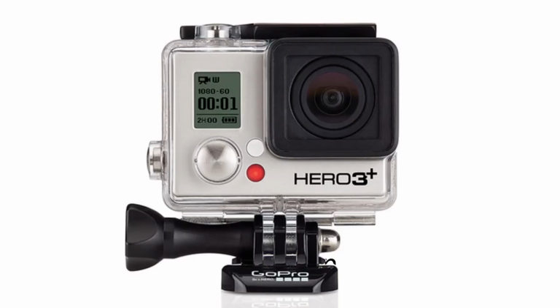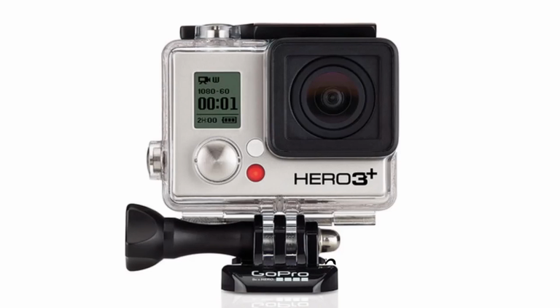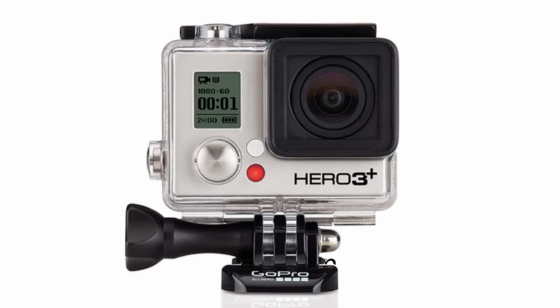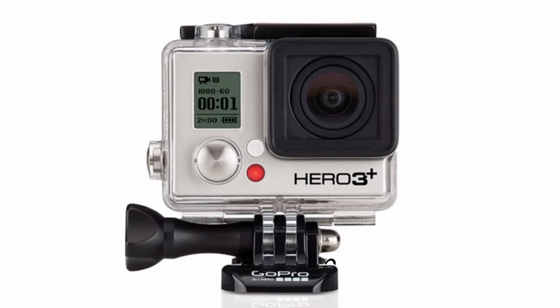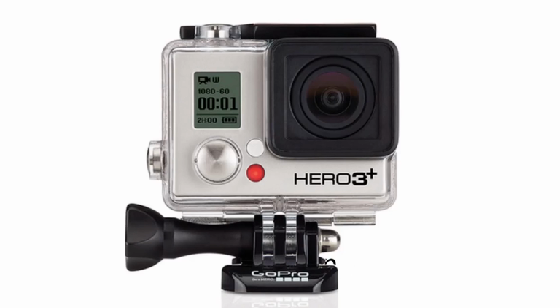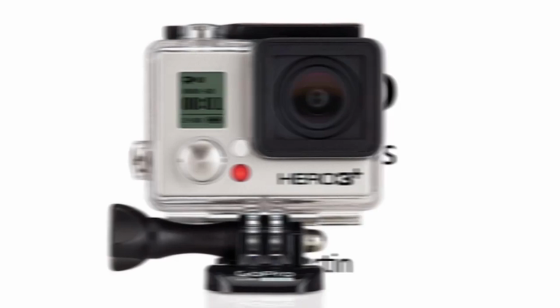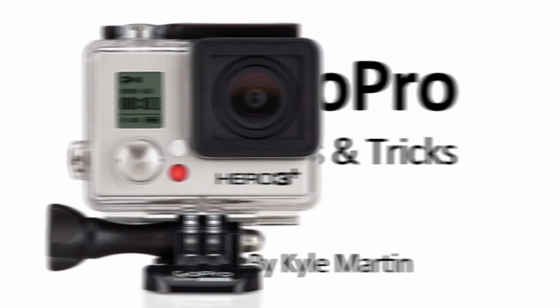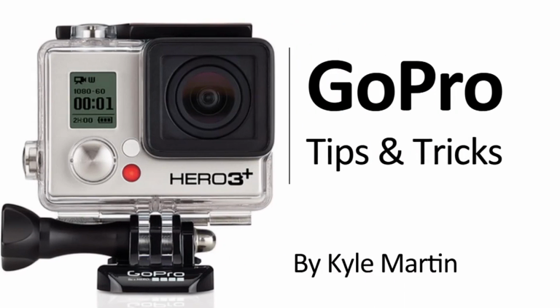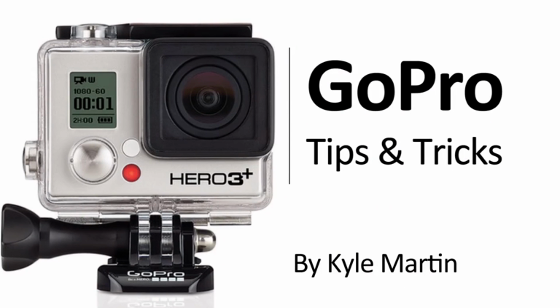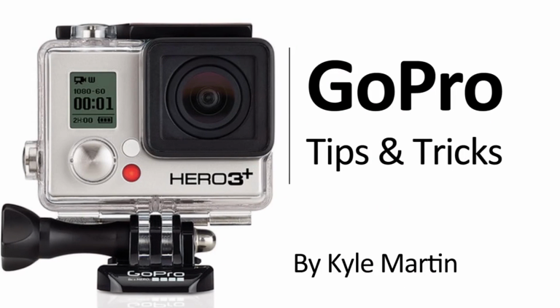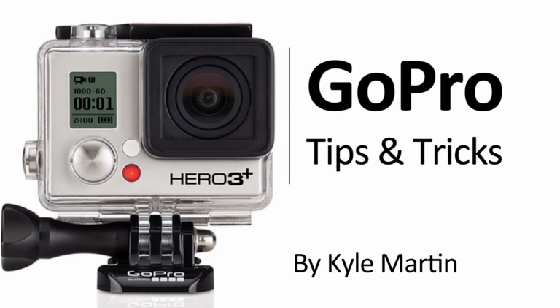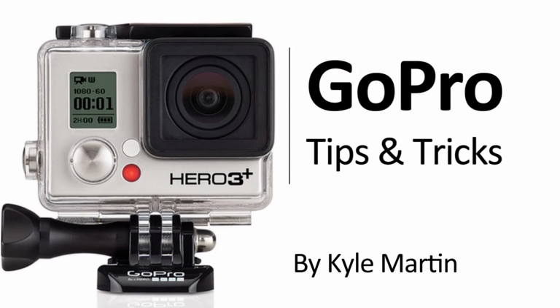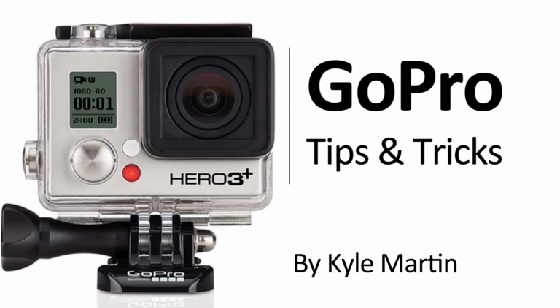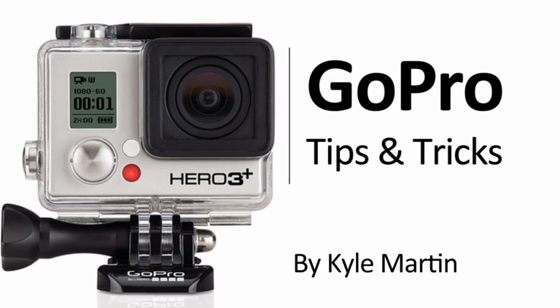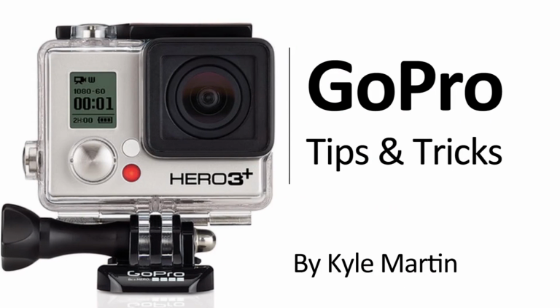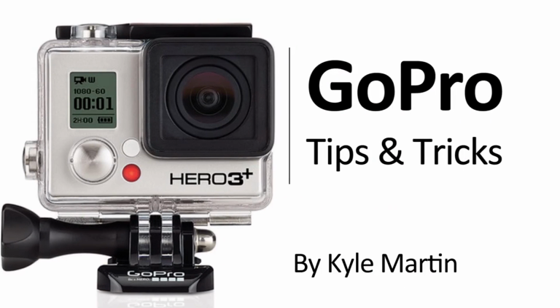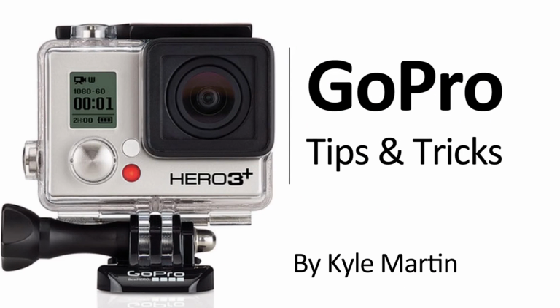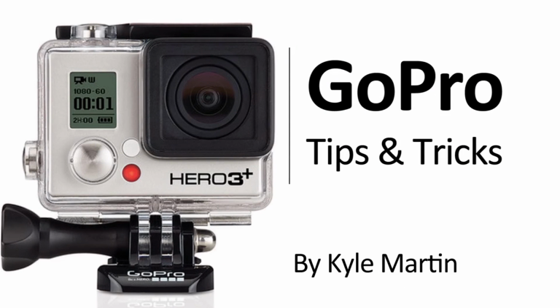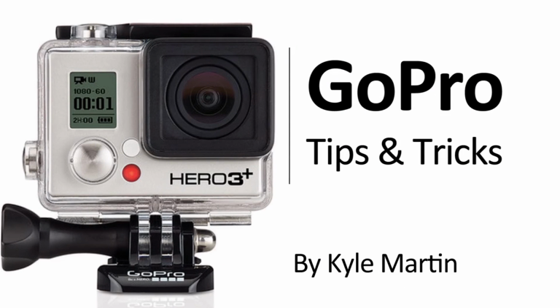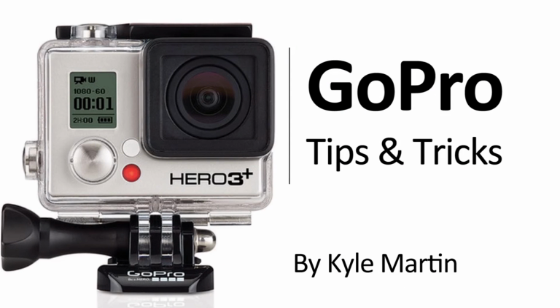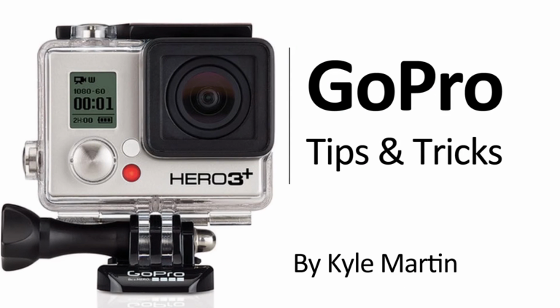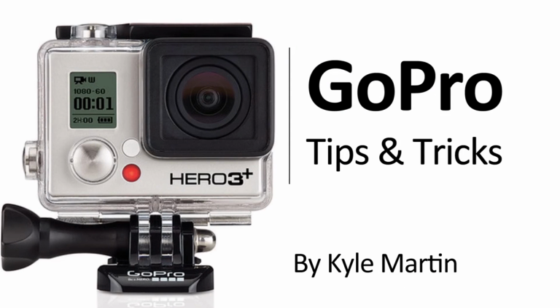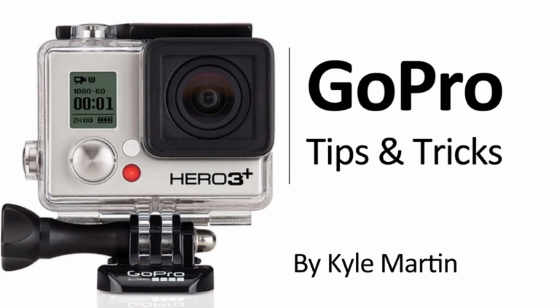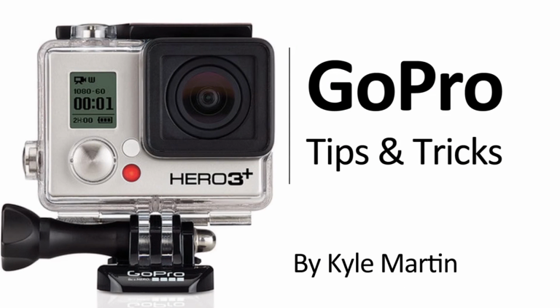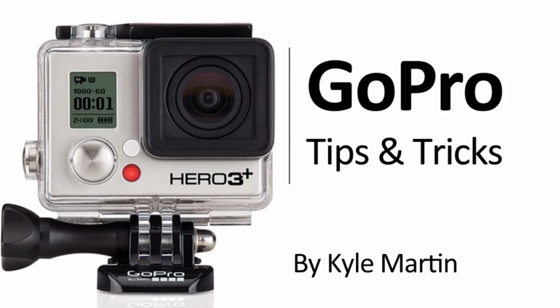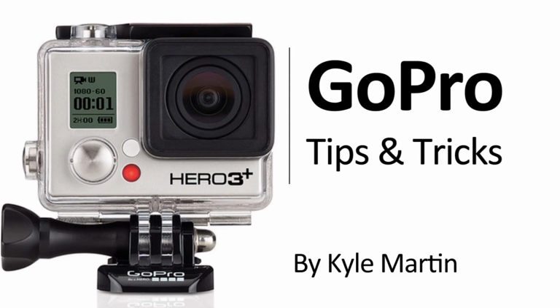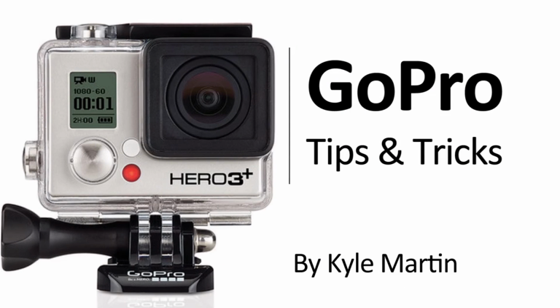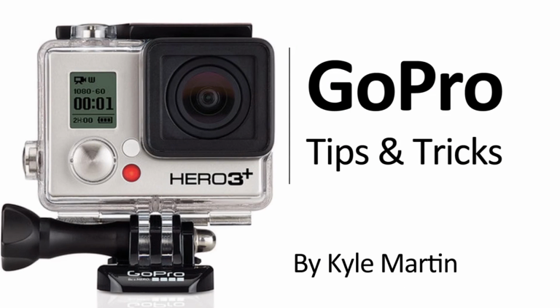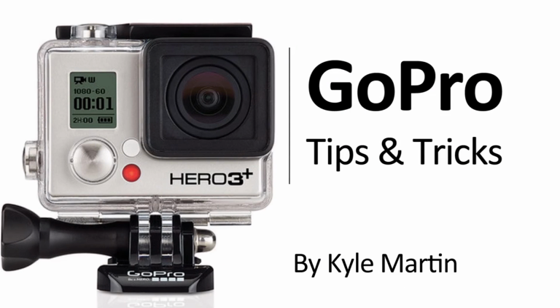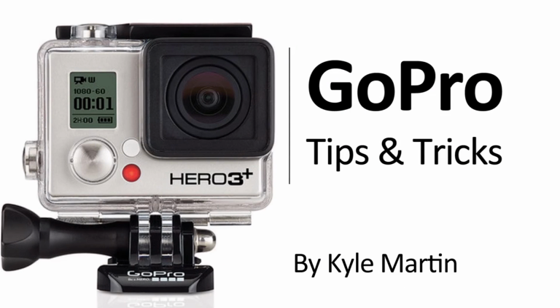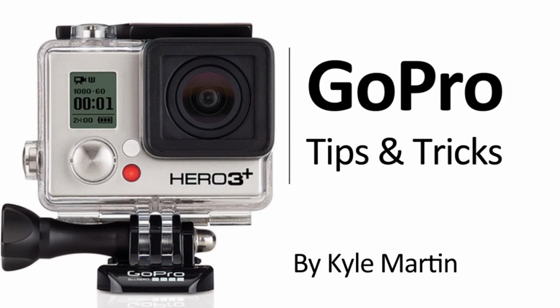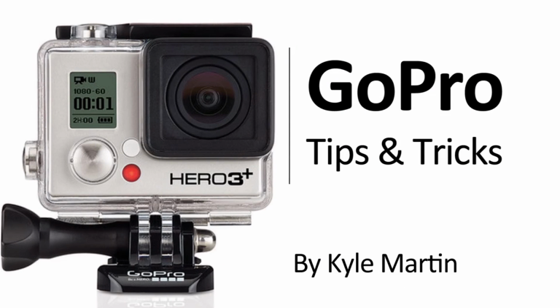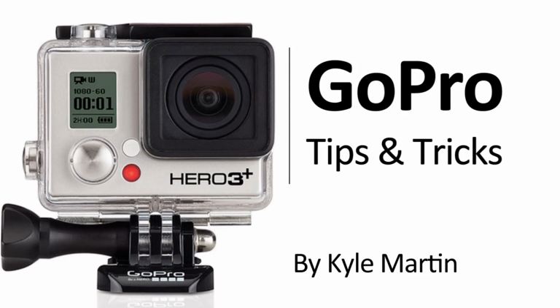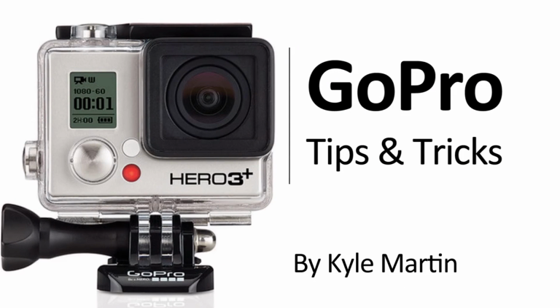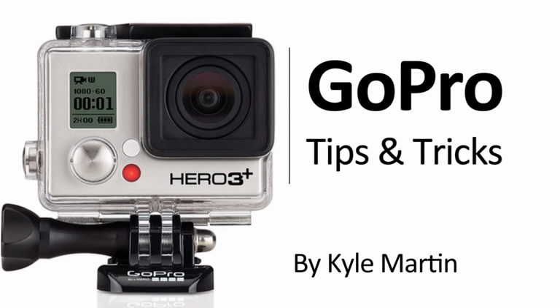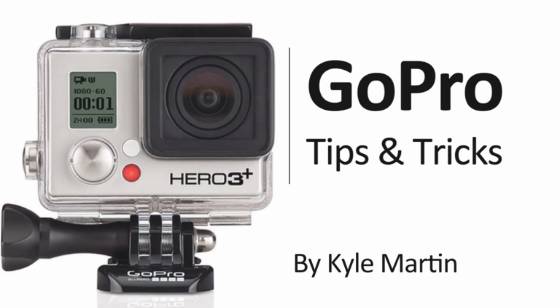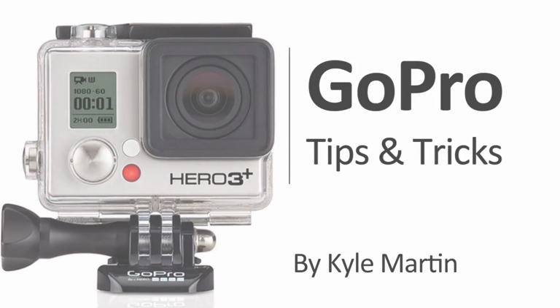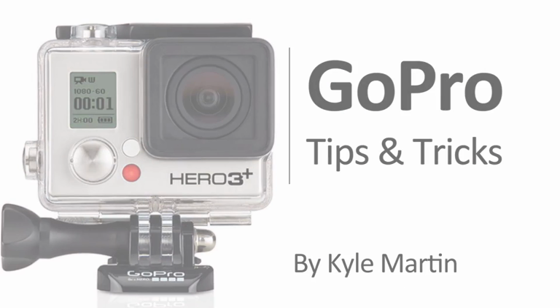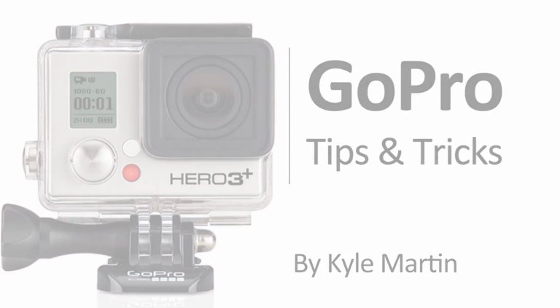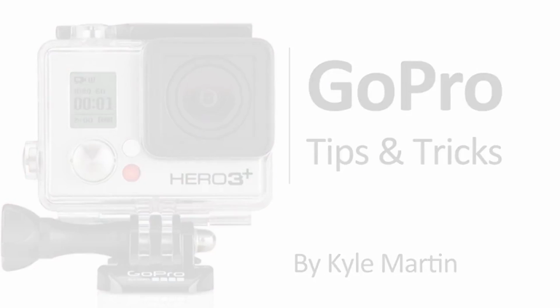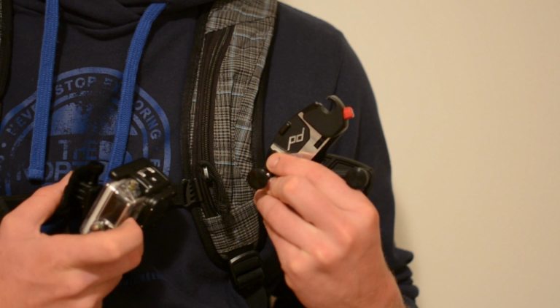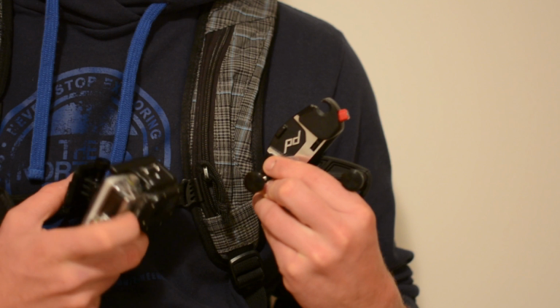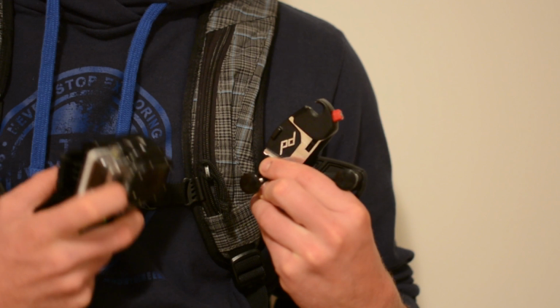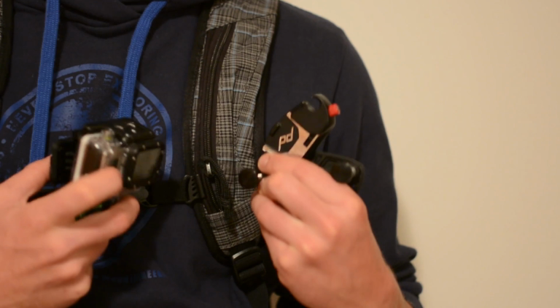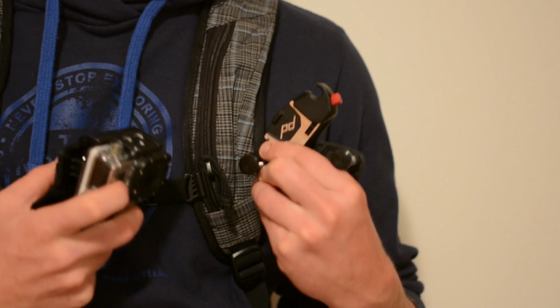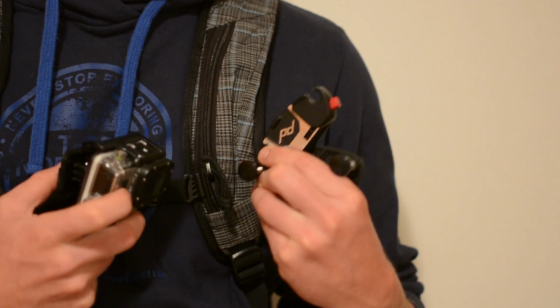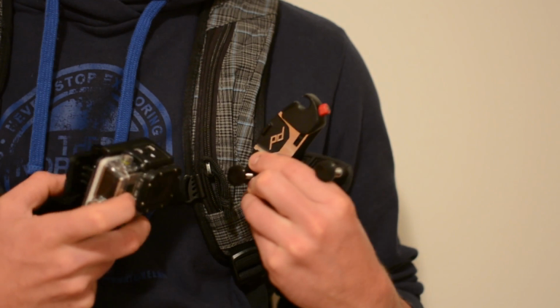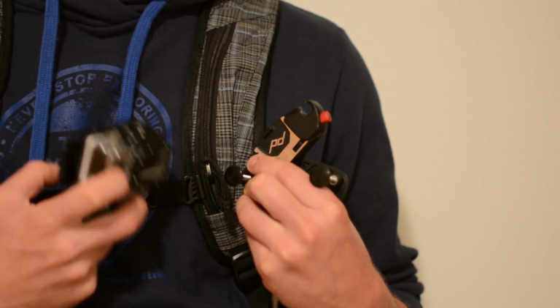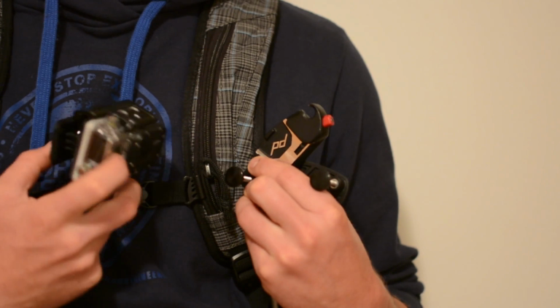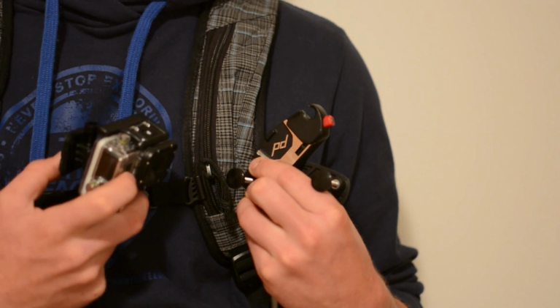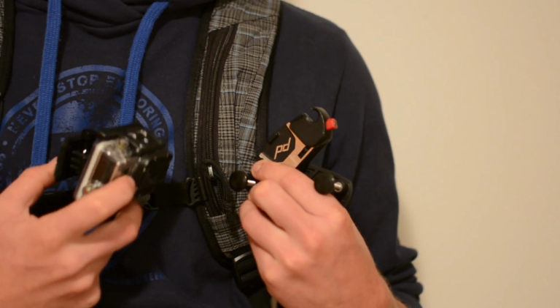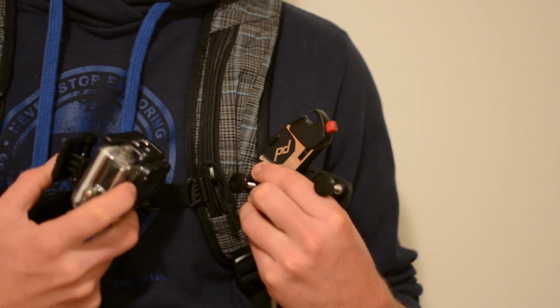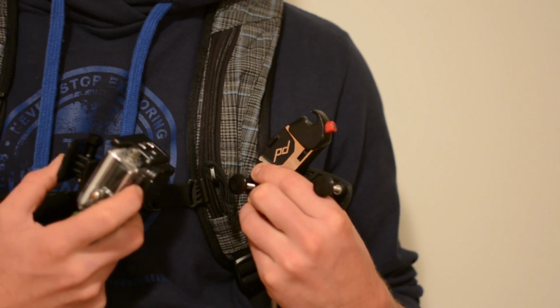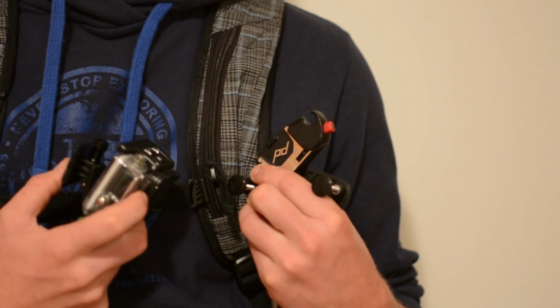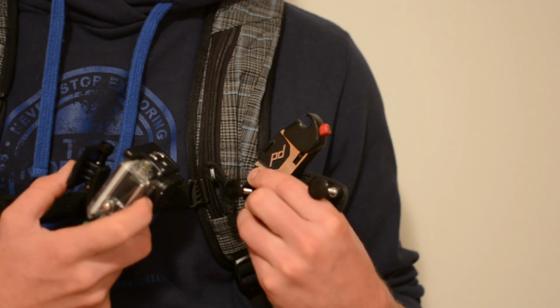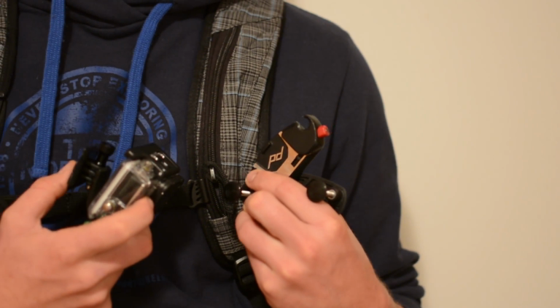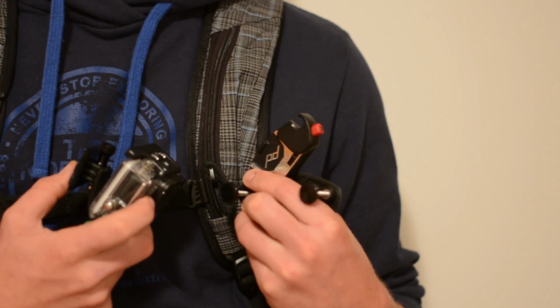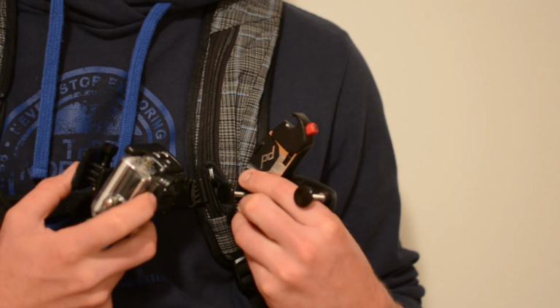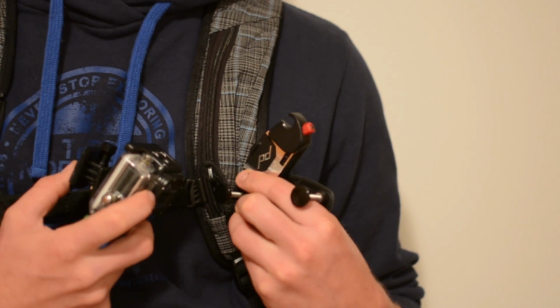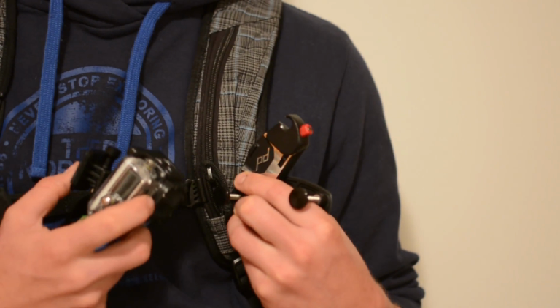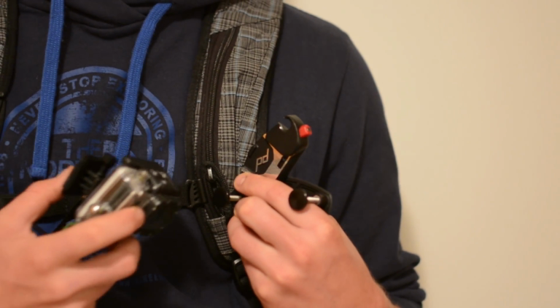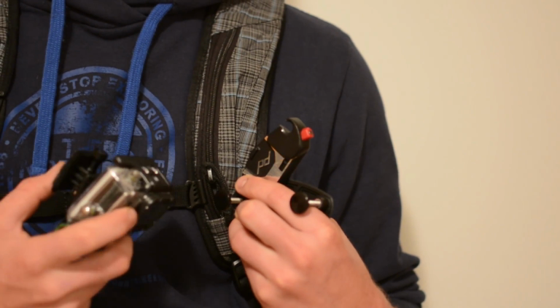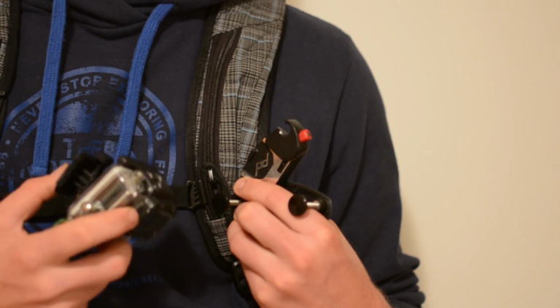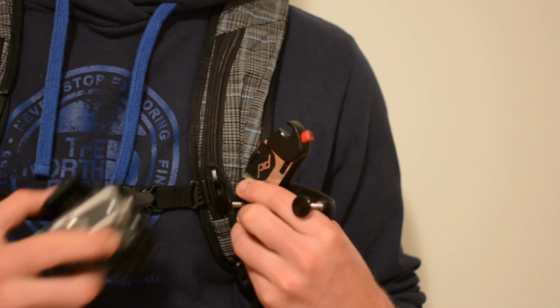In this GoPro tips and tricks video we're going to be installing the Peak Design Capture and POV kit onto a backpack.